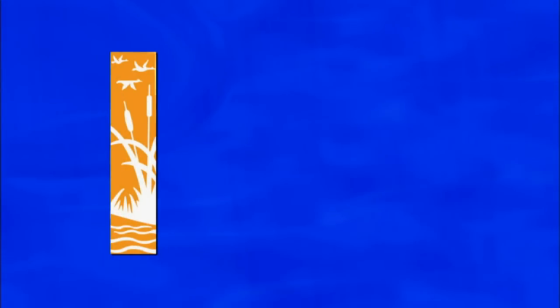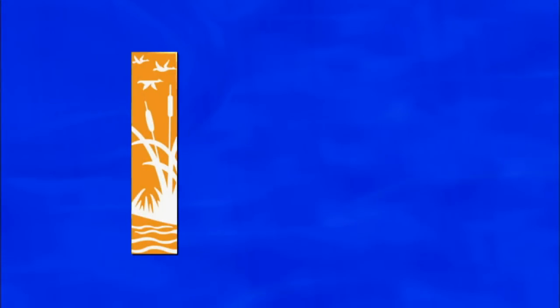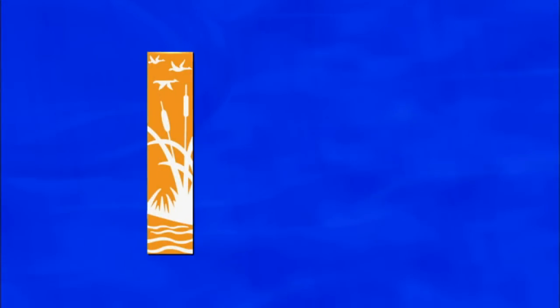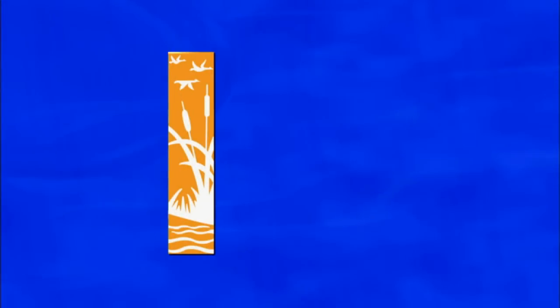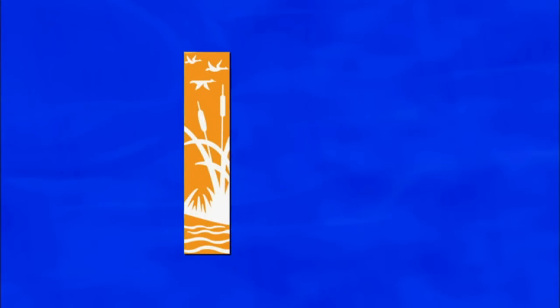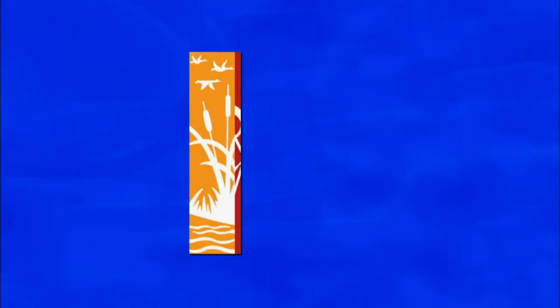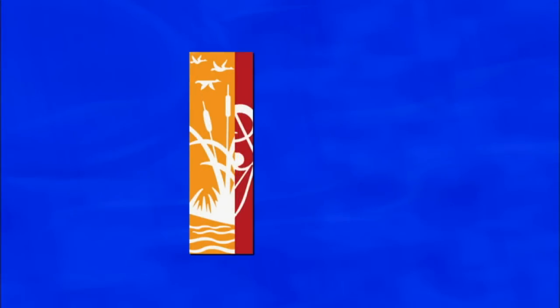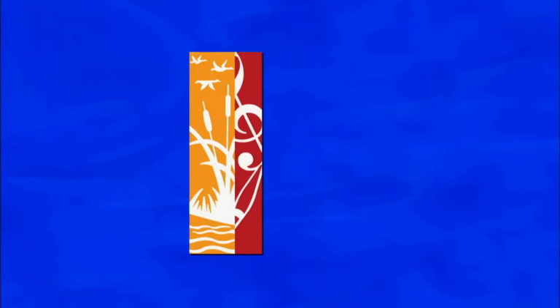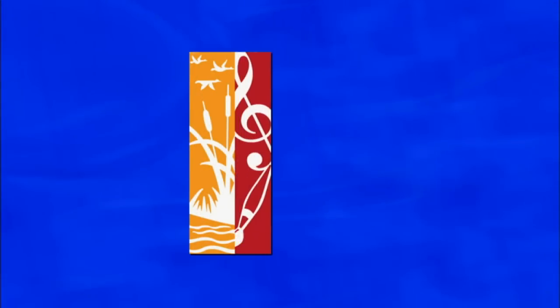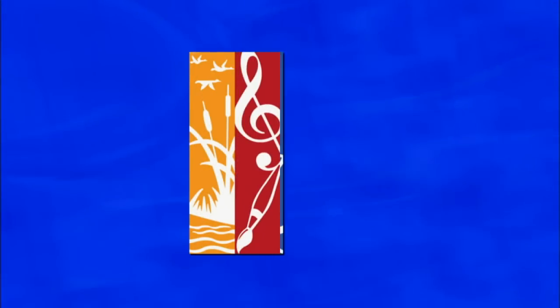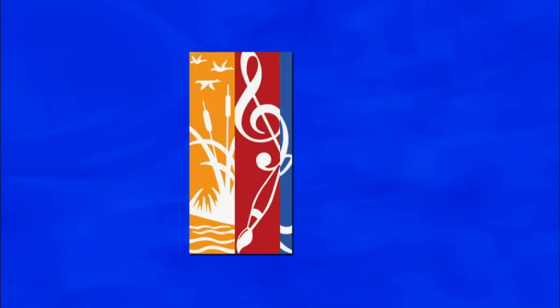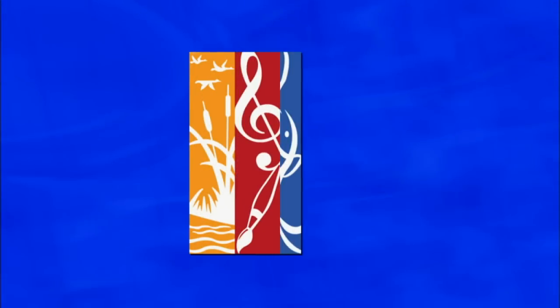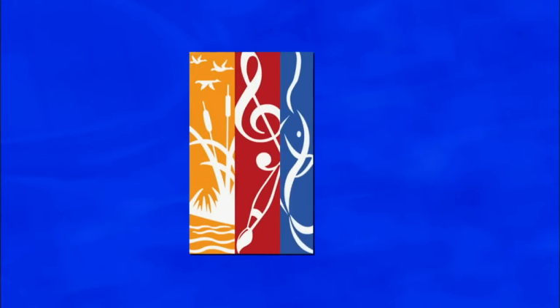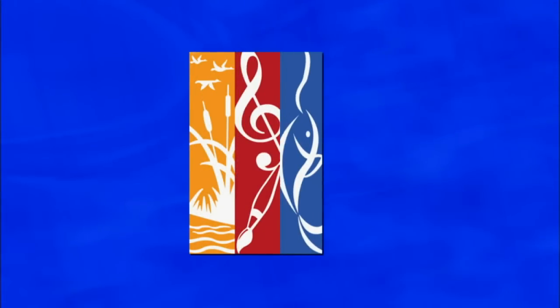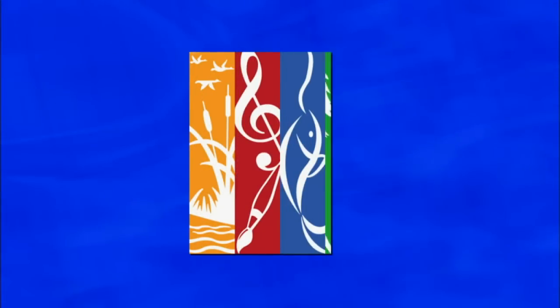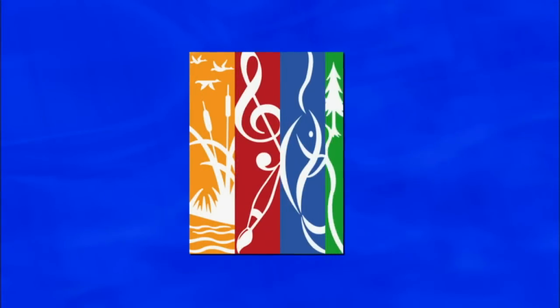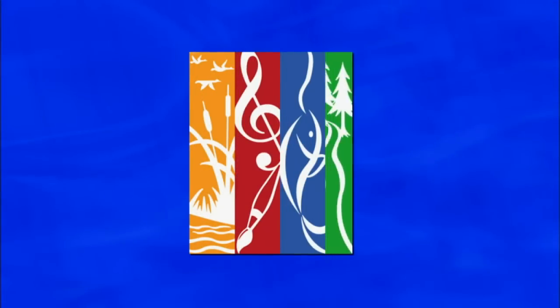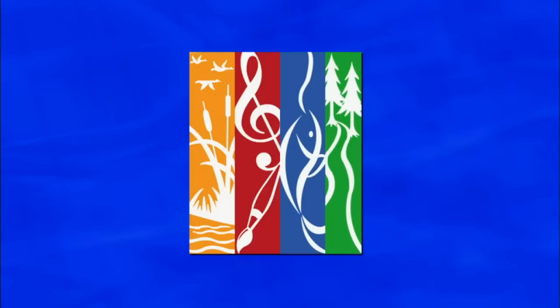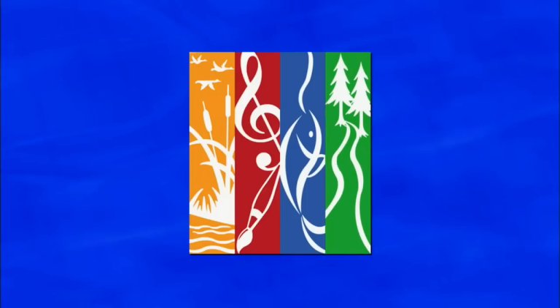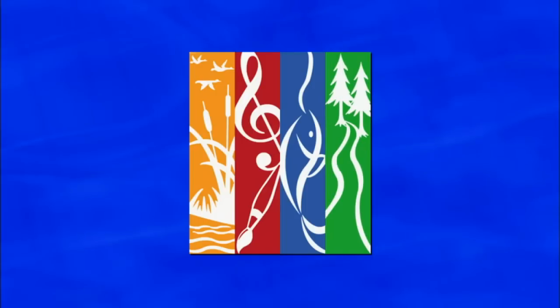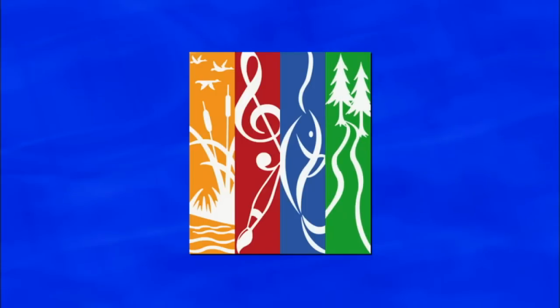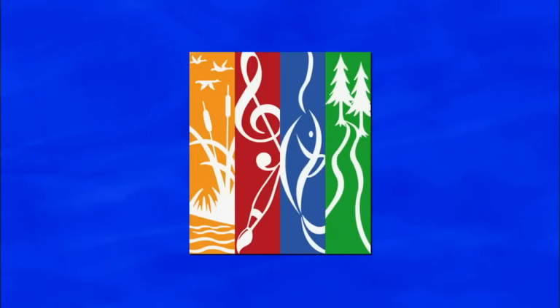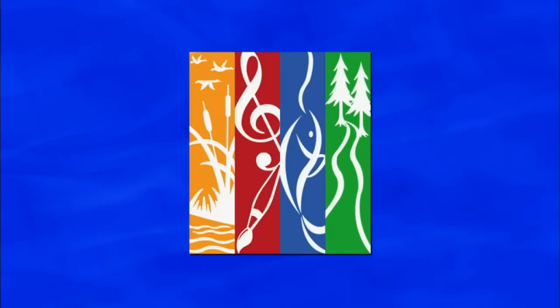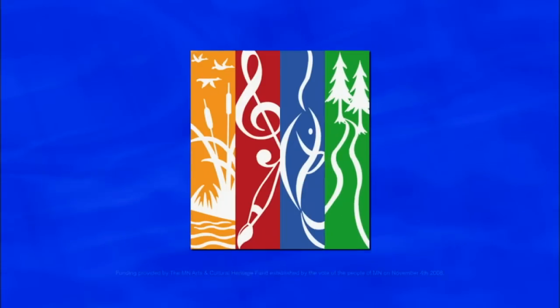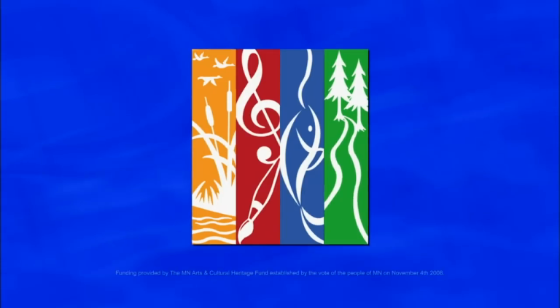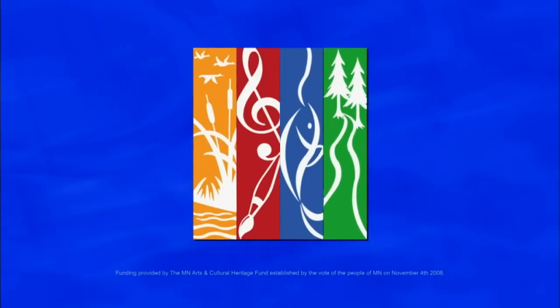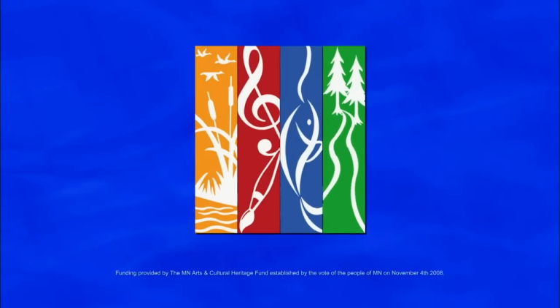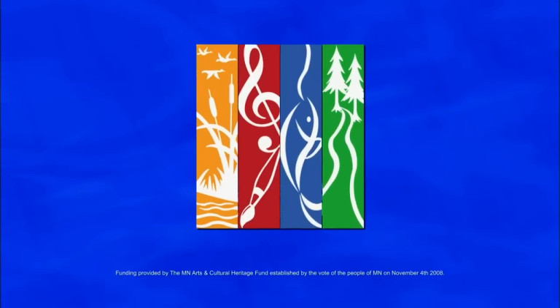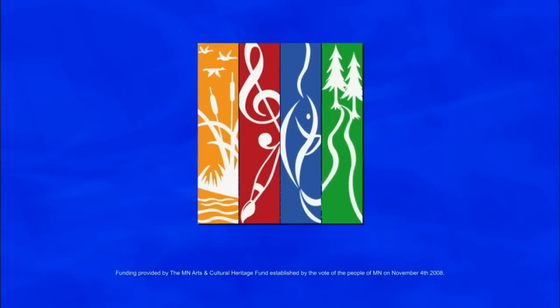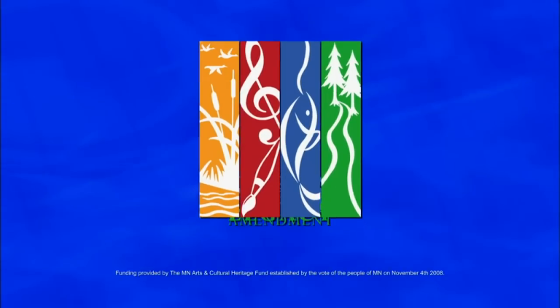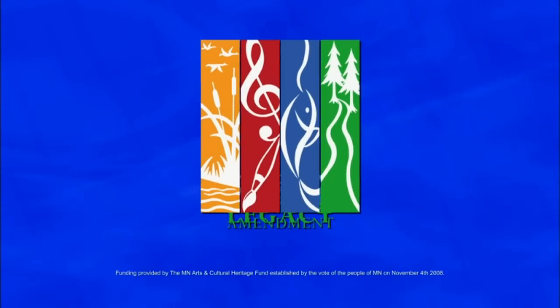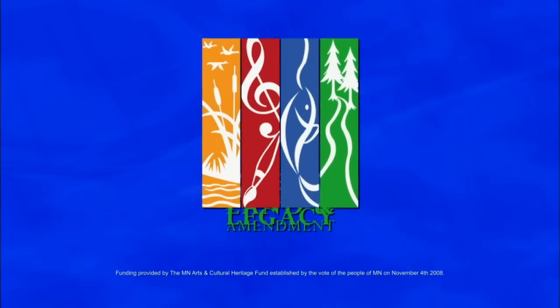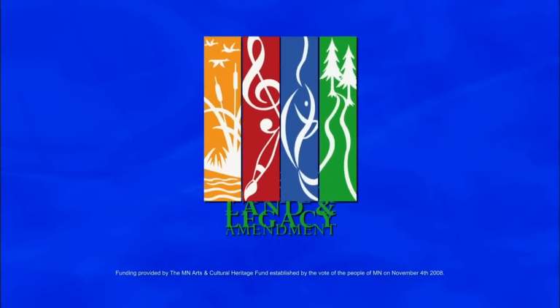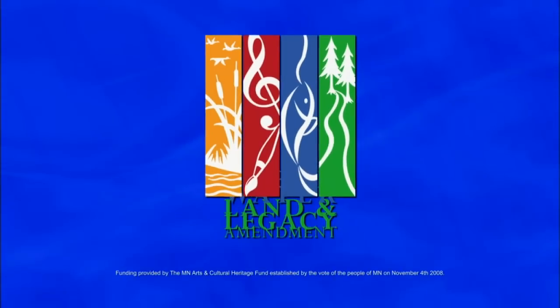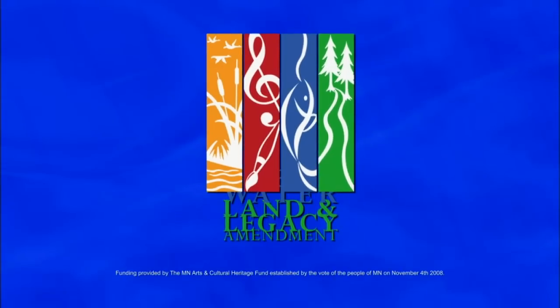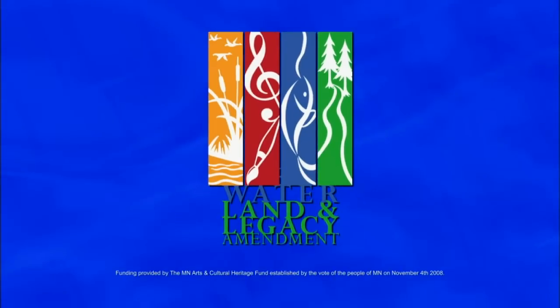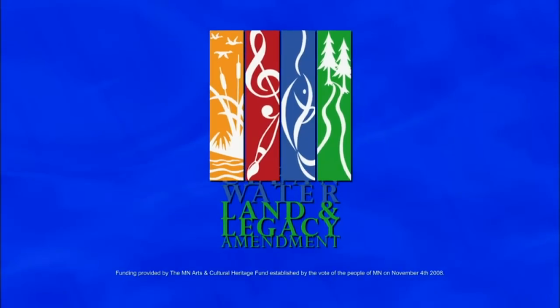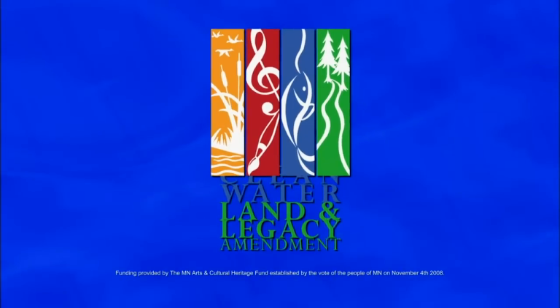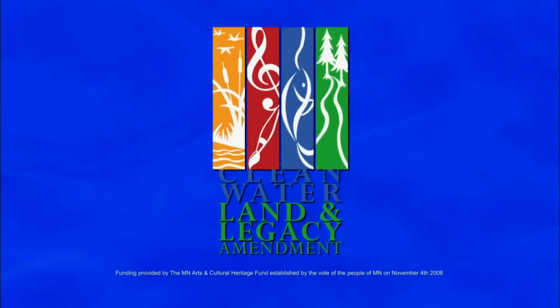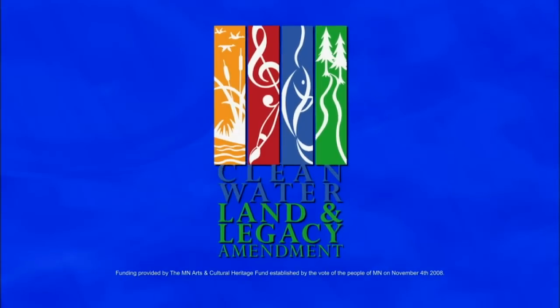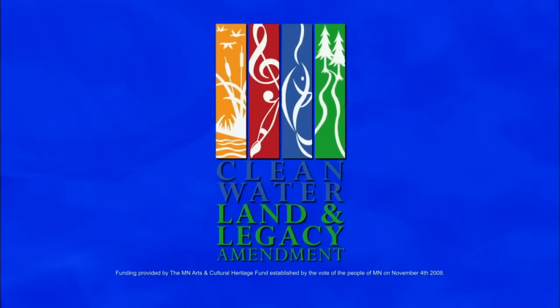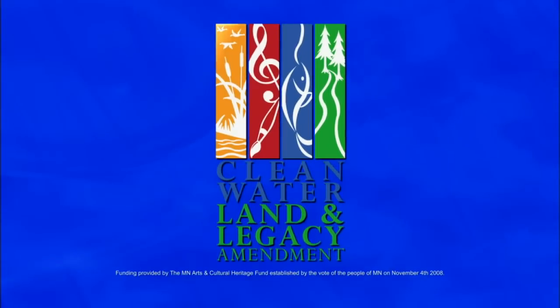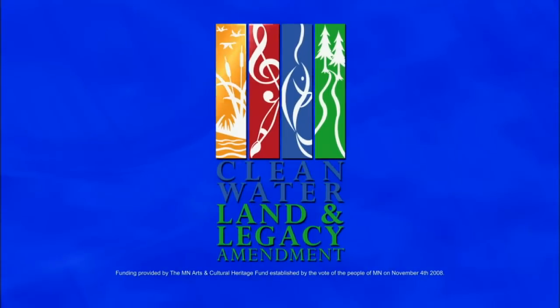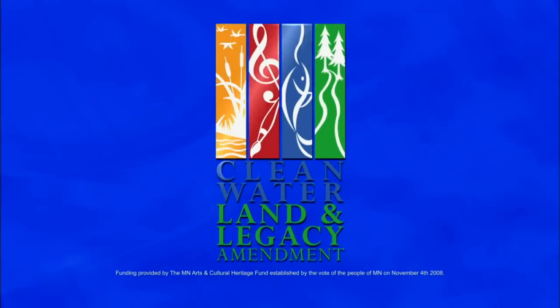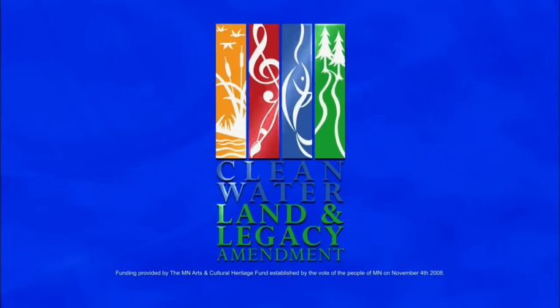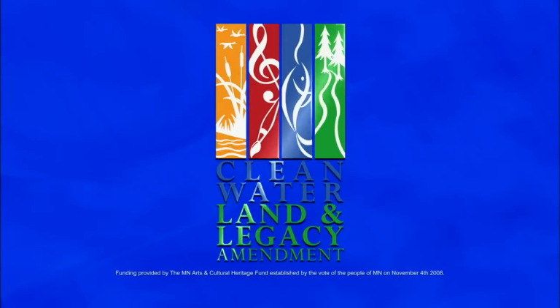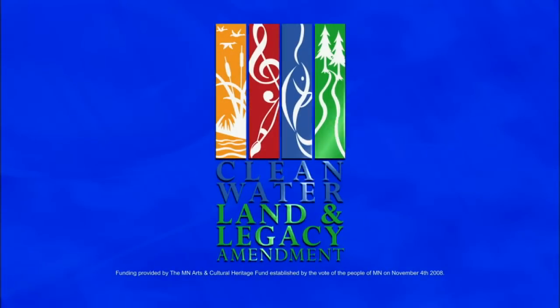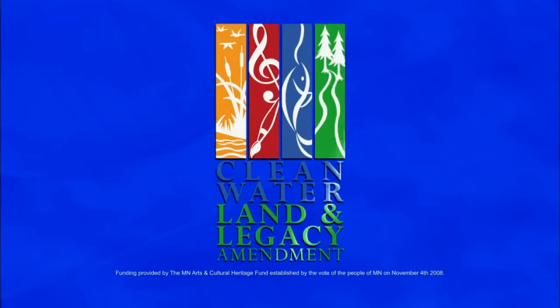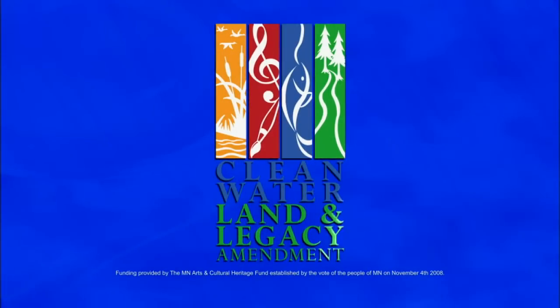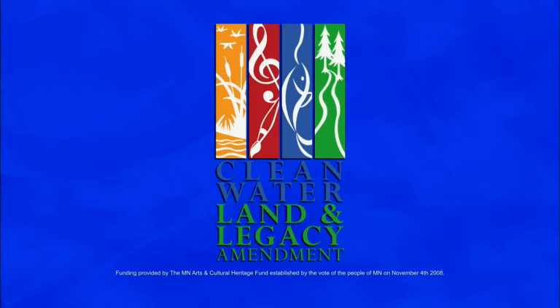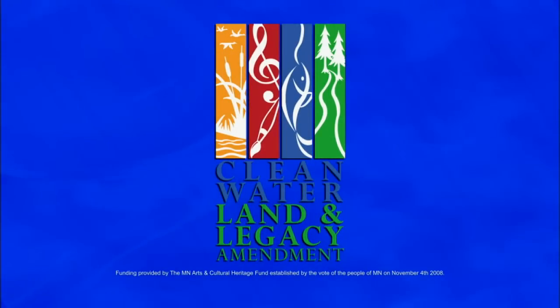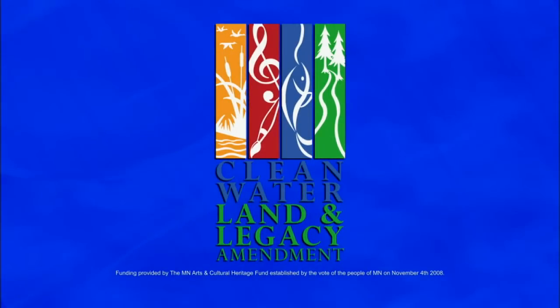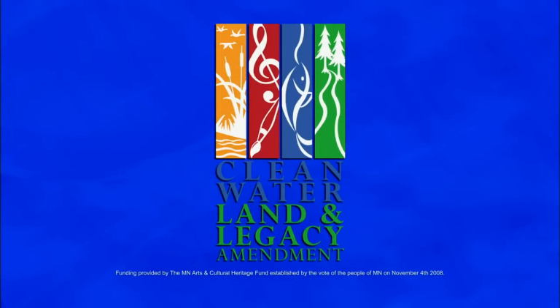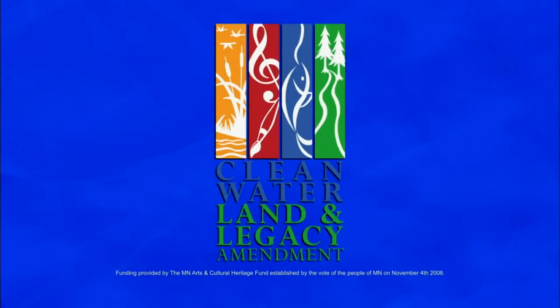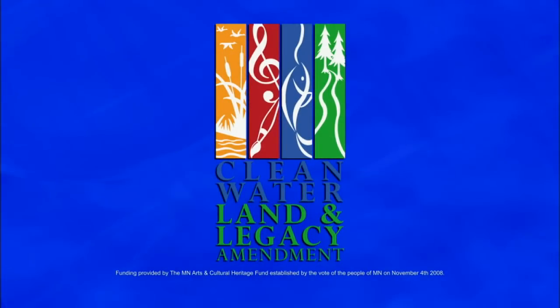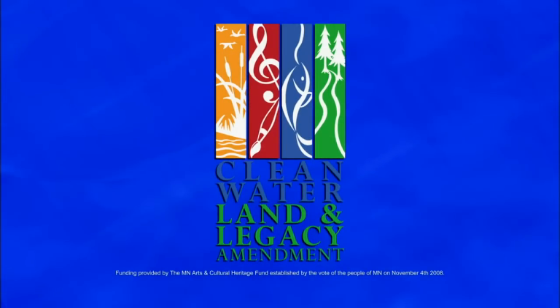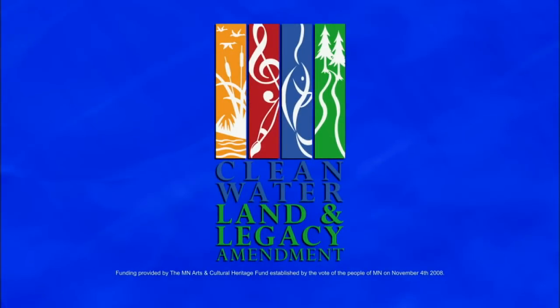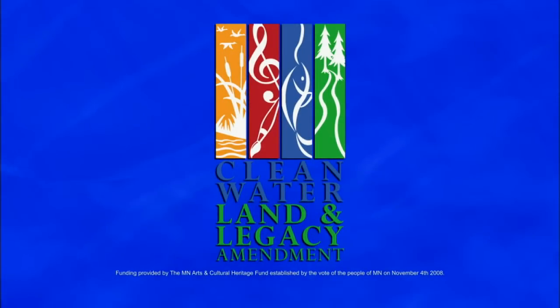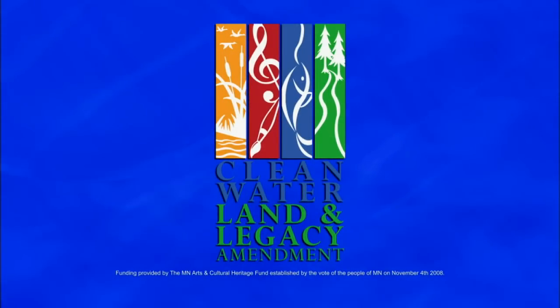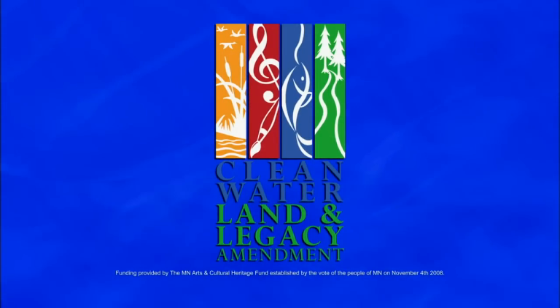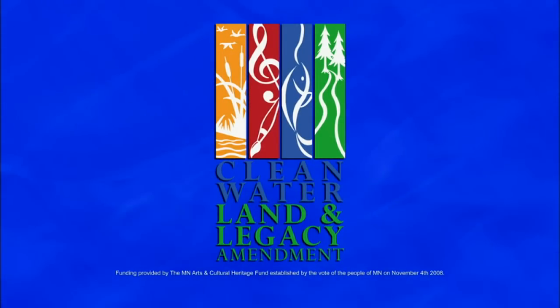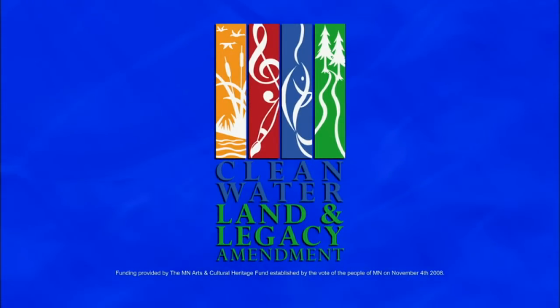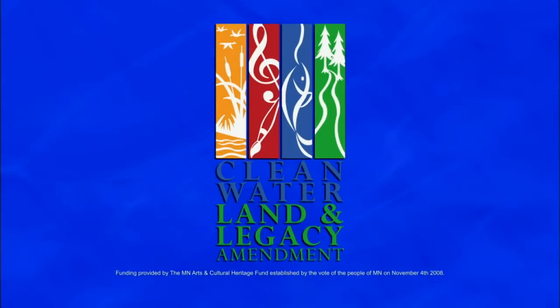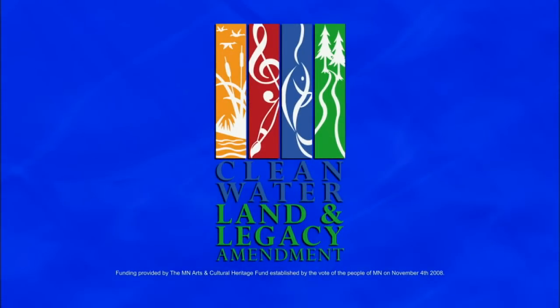Funding for Rare Finds is provided by the citizens of Minnesota through the Minnesota Arts and Cultural Heritage Fund.